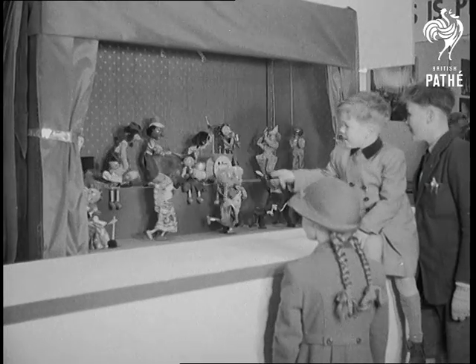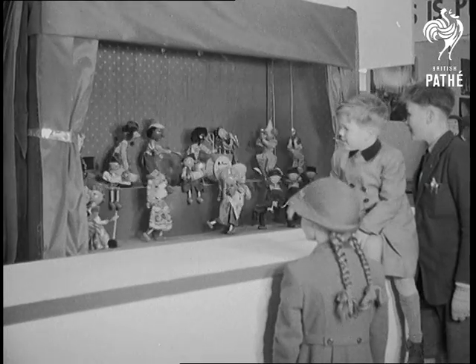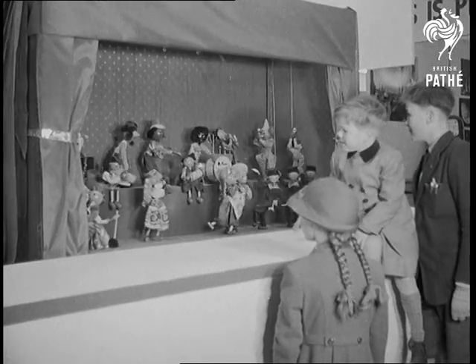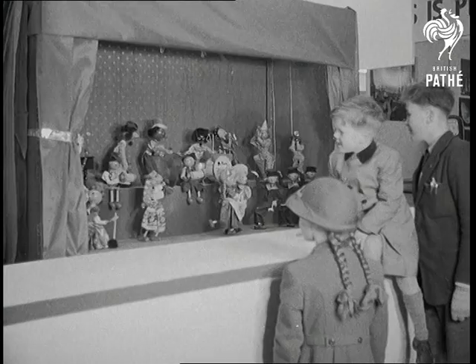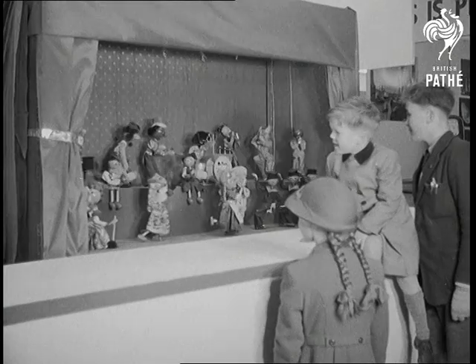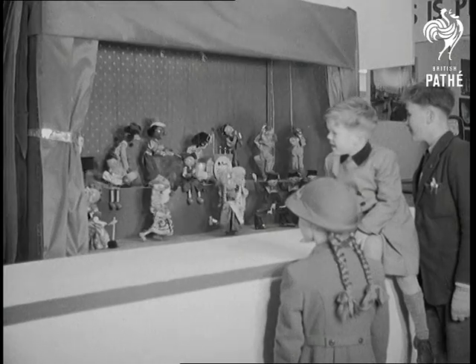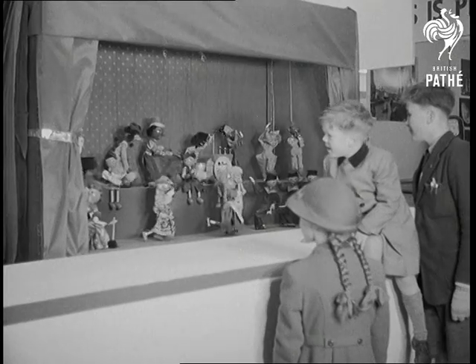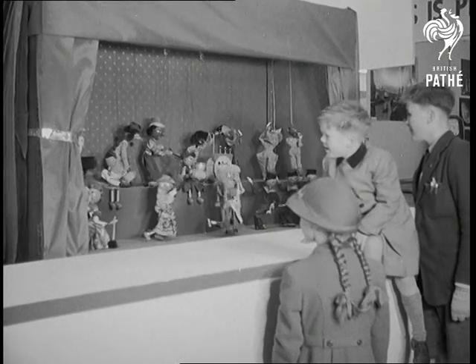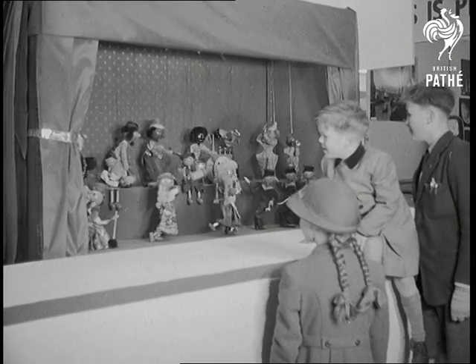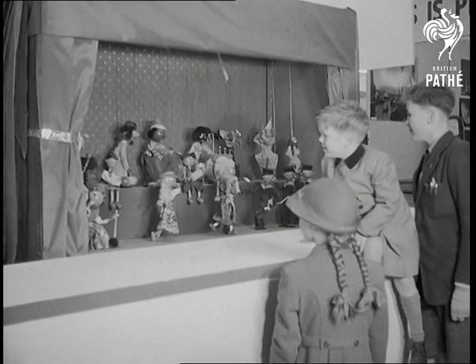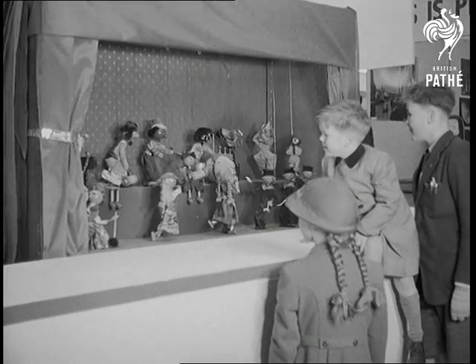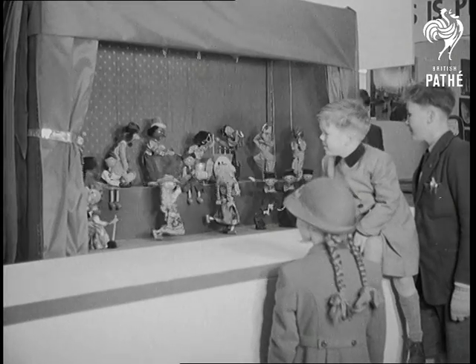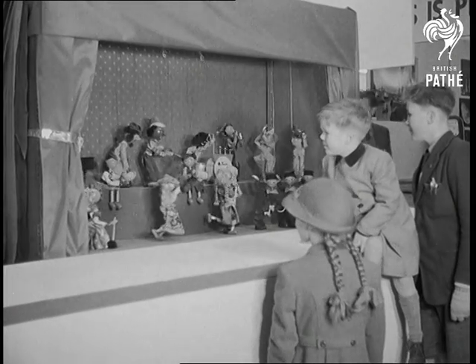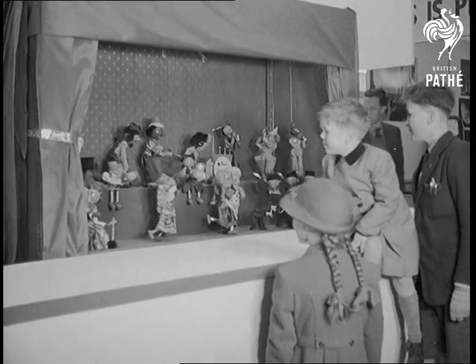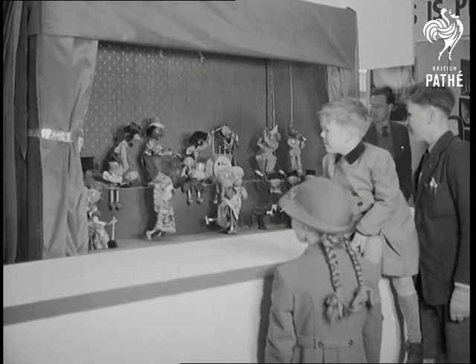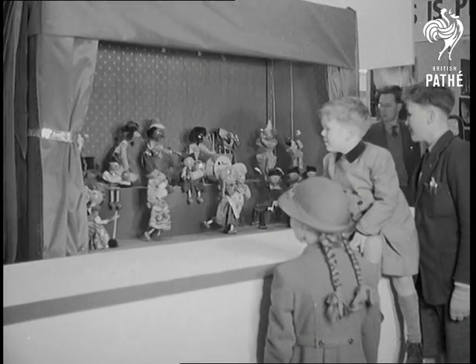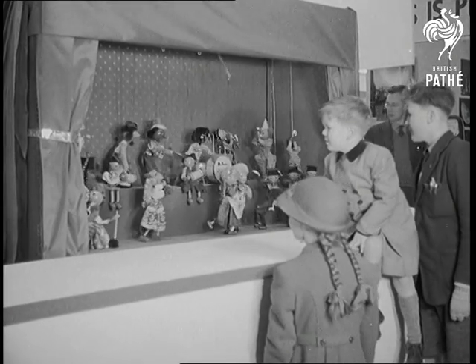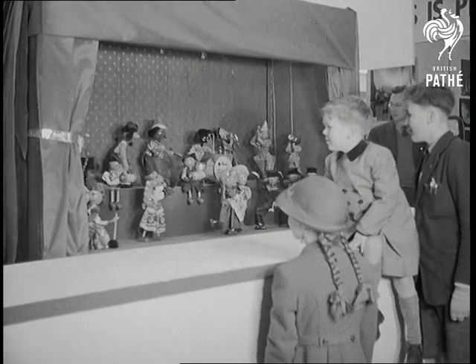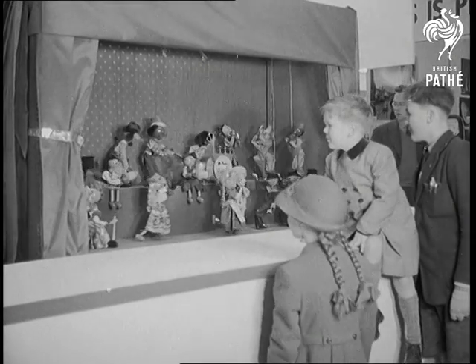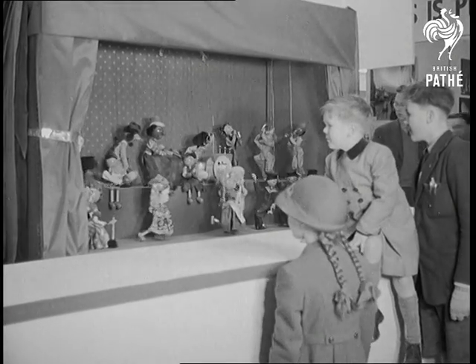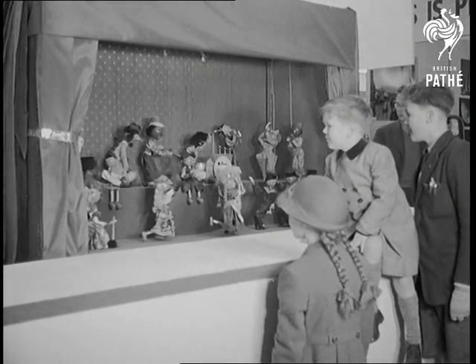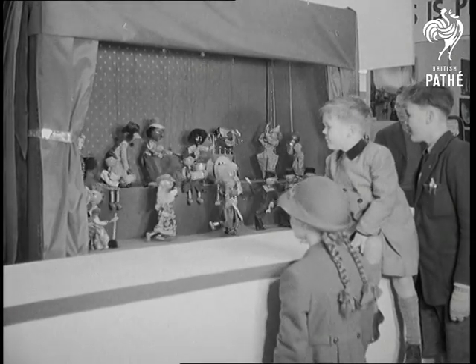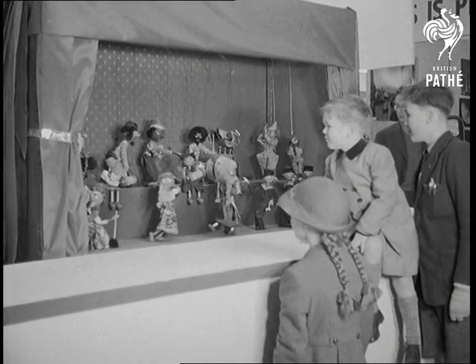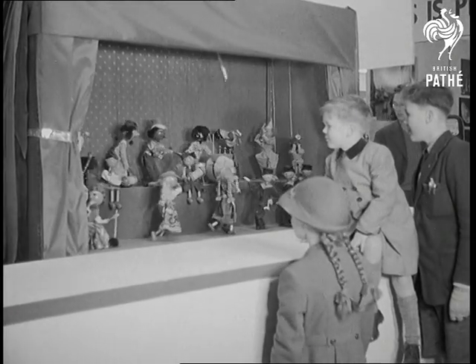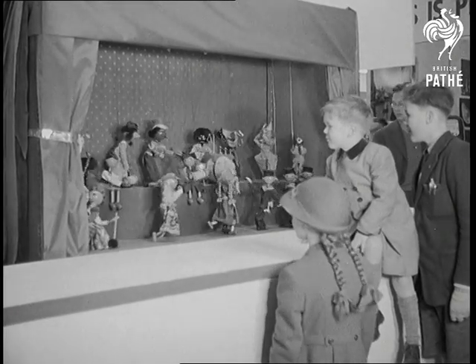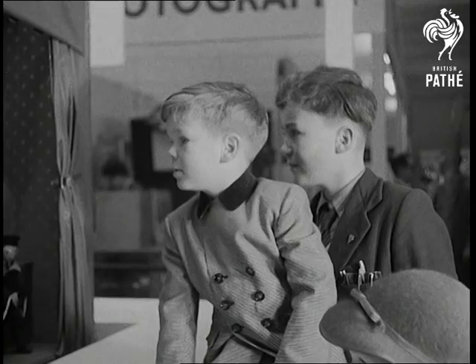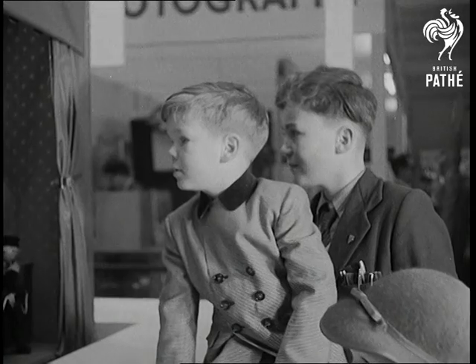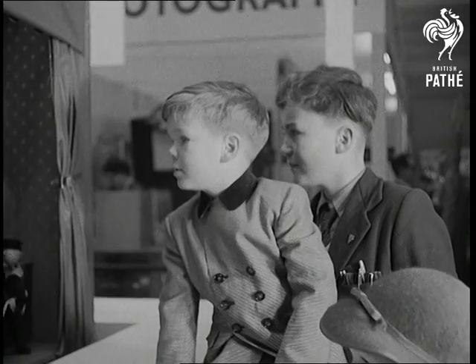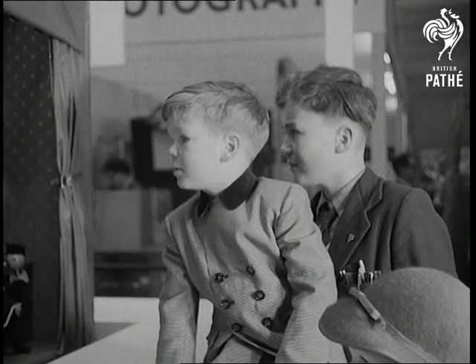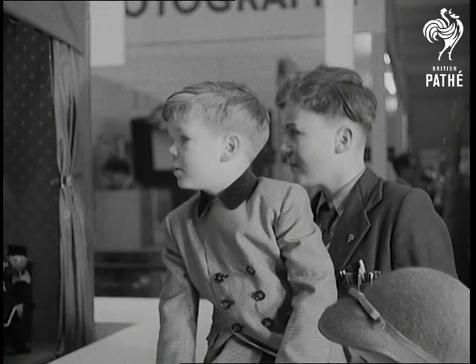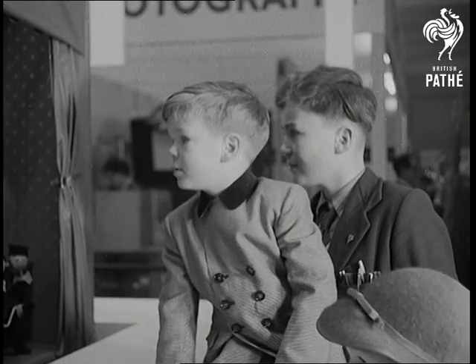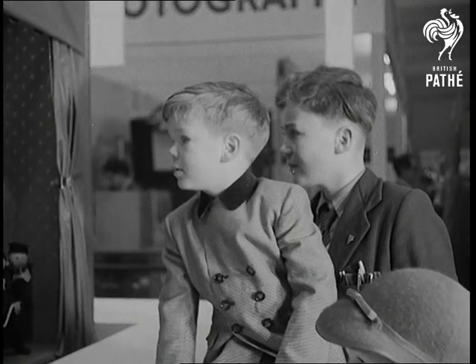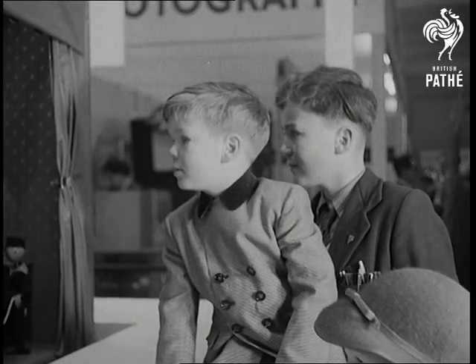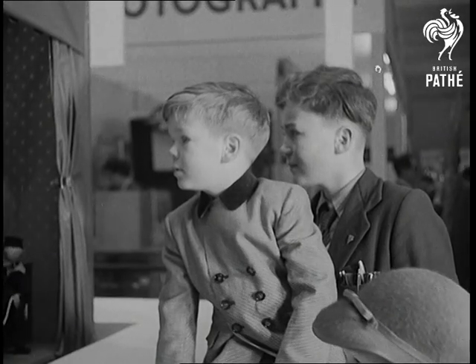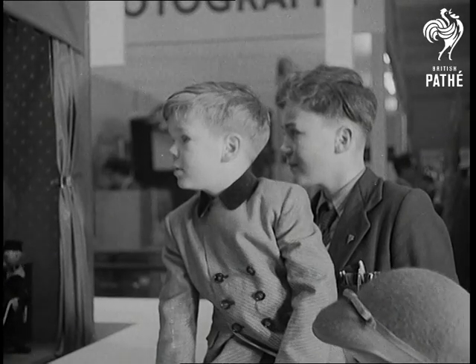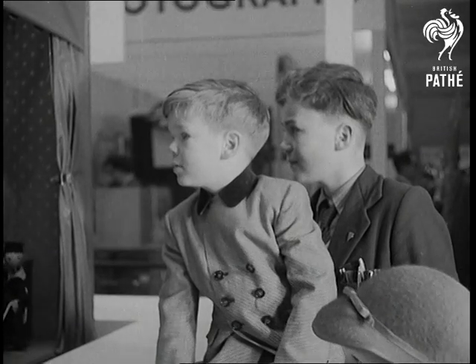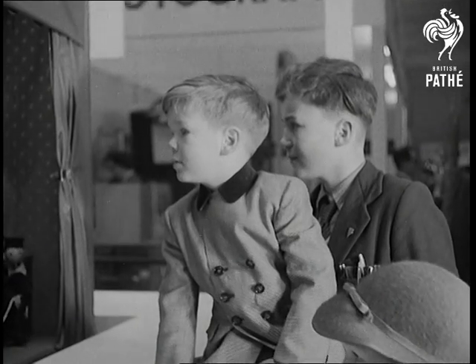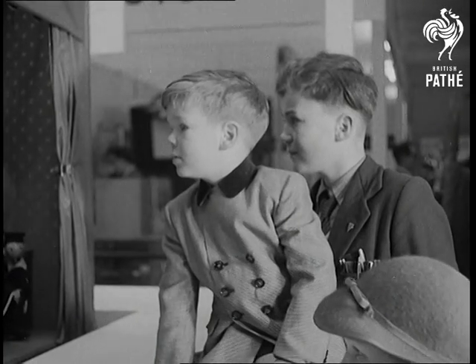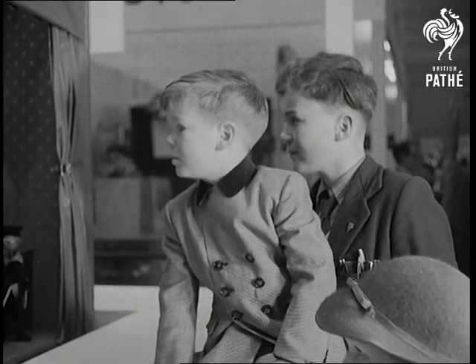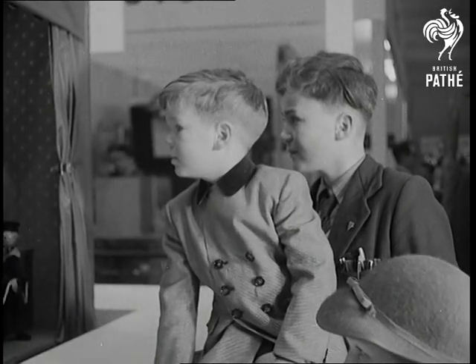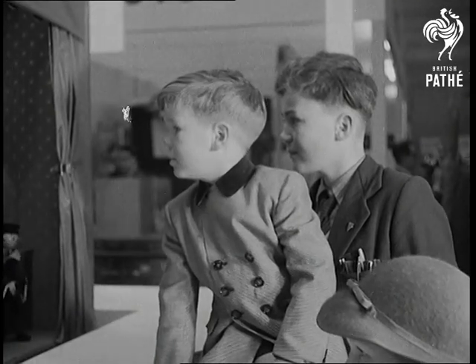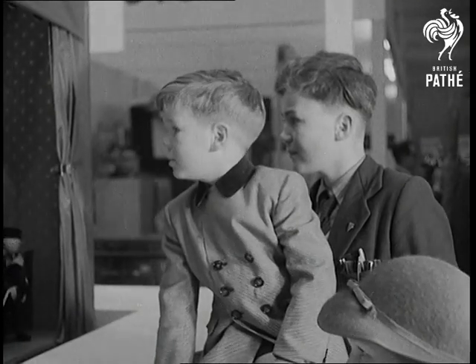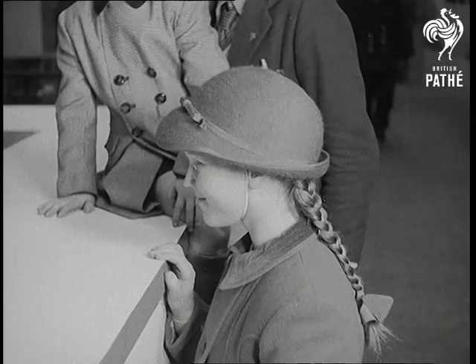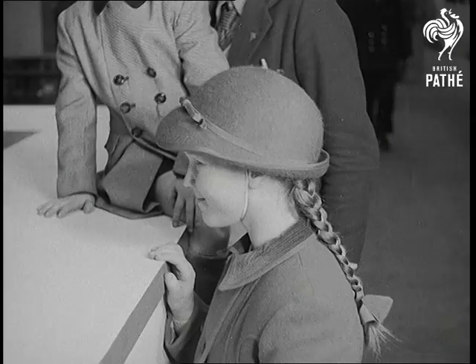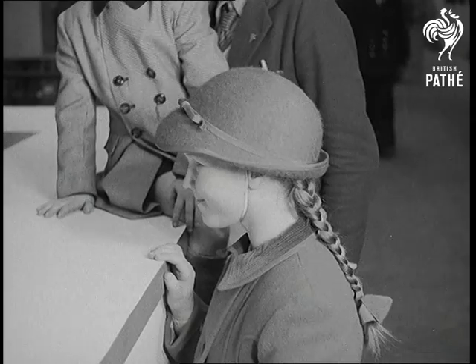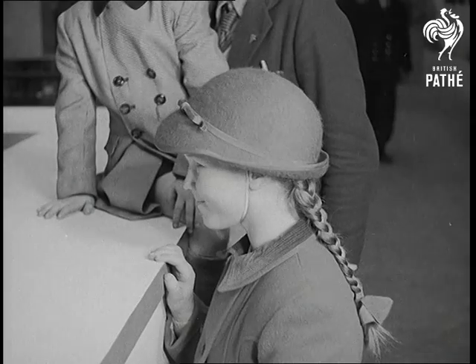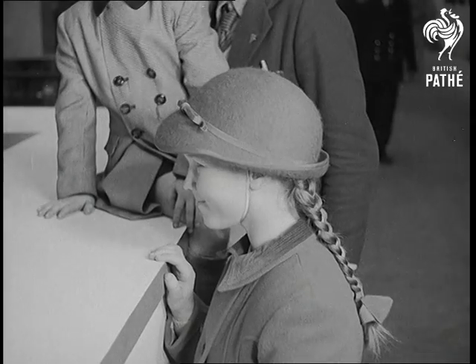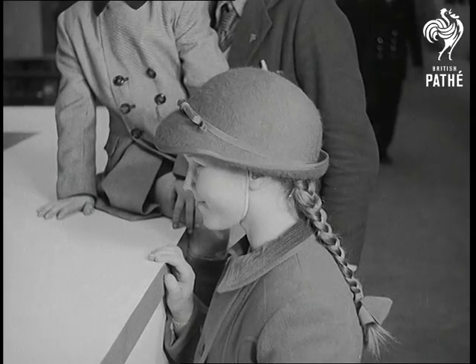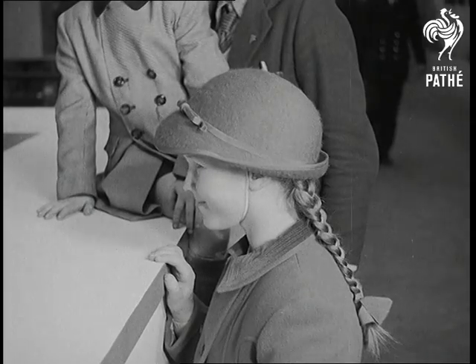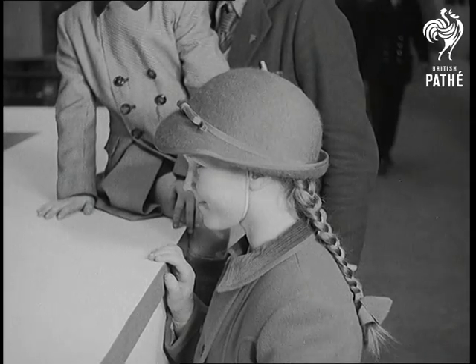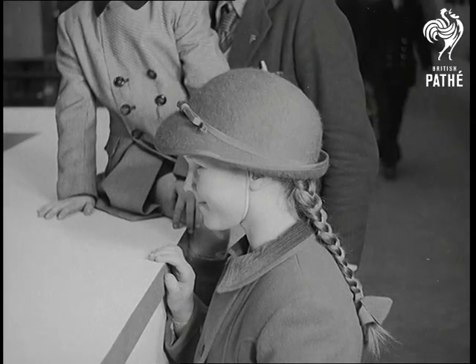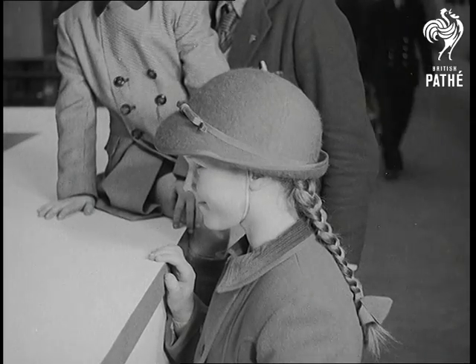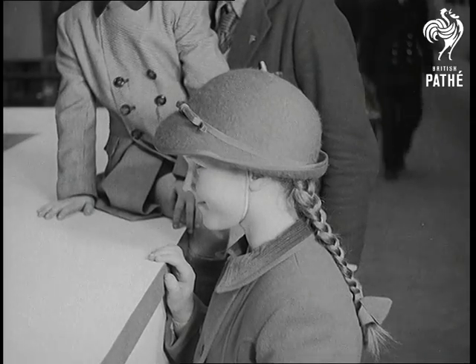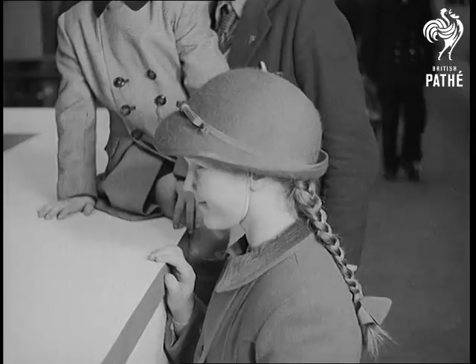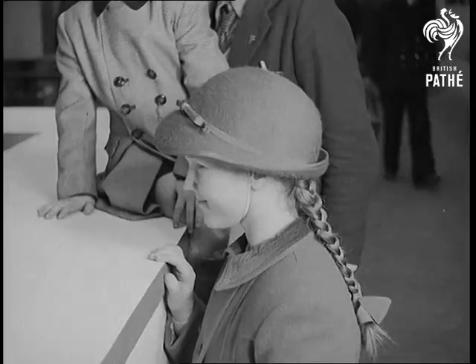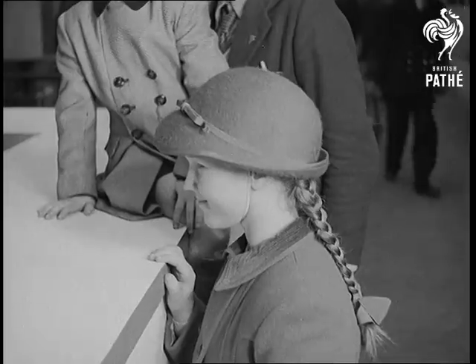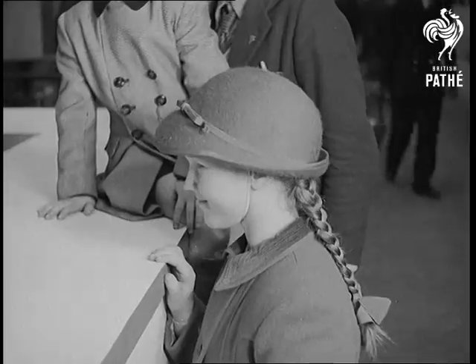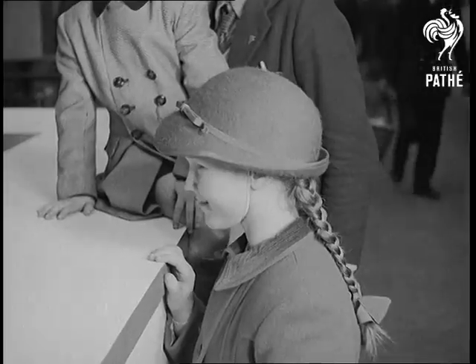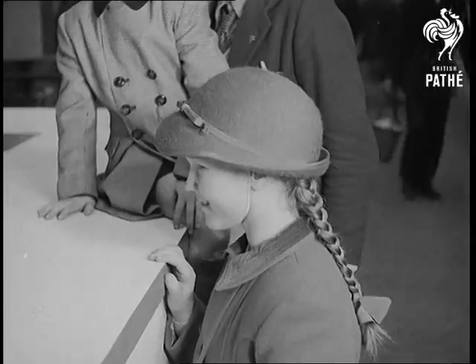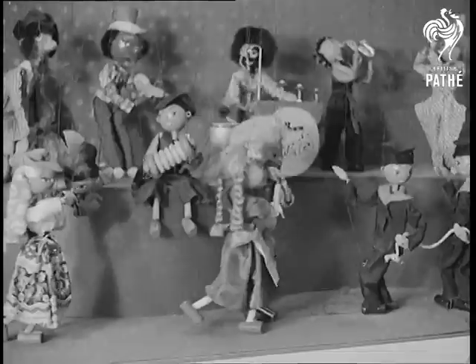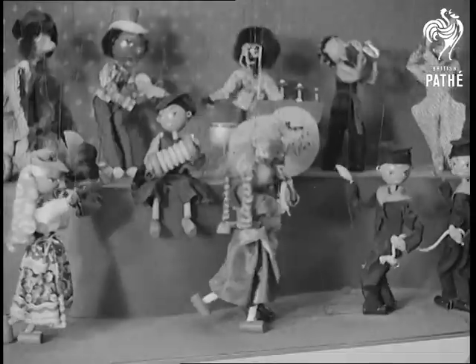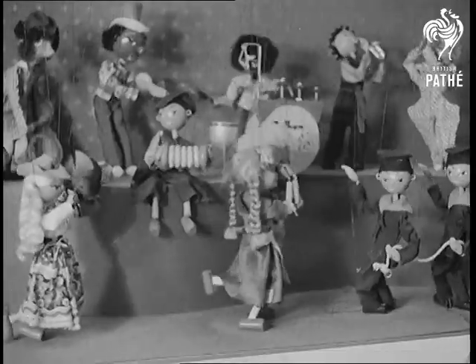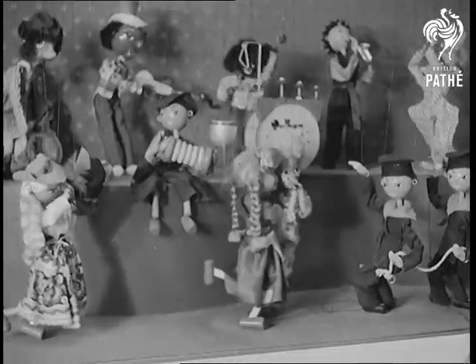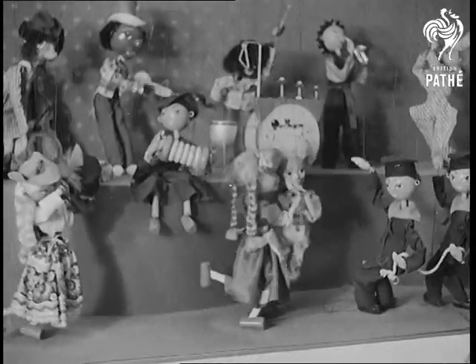But rockets or no rockets, the old favourites still fascinate, and if anyone's brought his sister, you'll probably find her with the puppets.